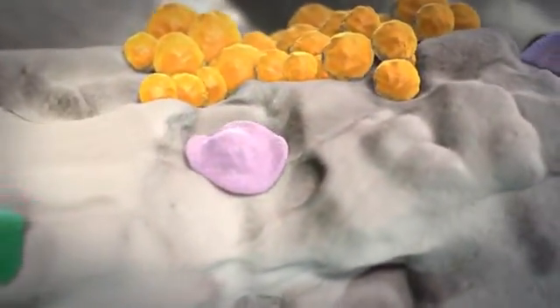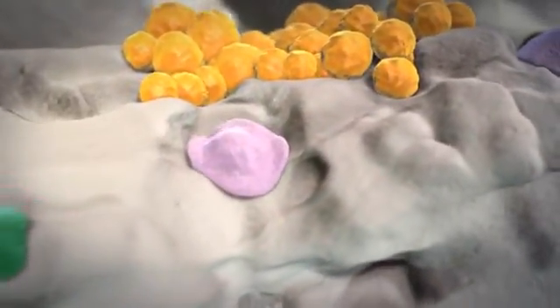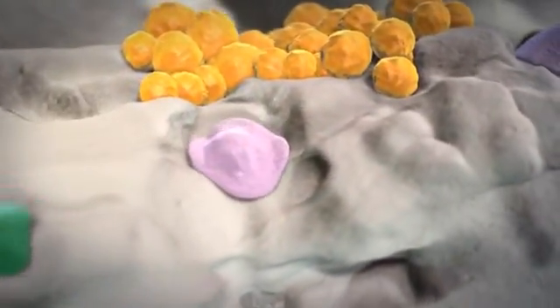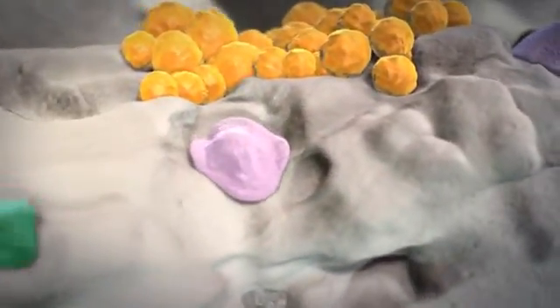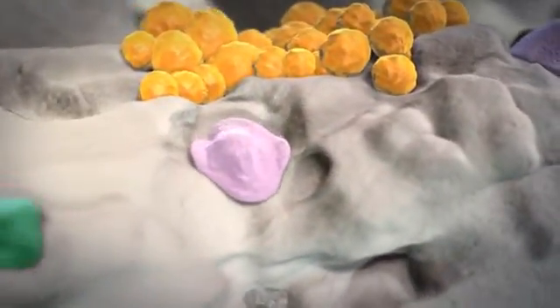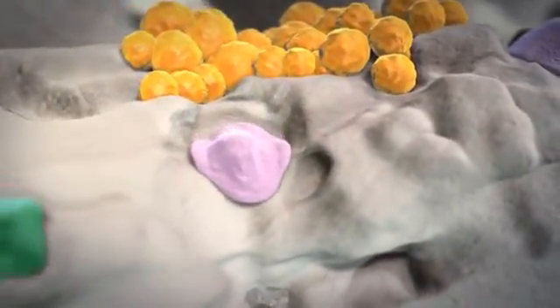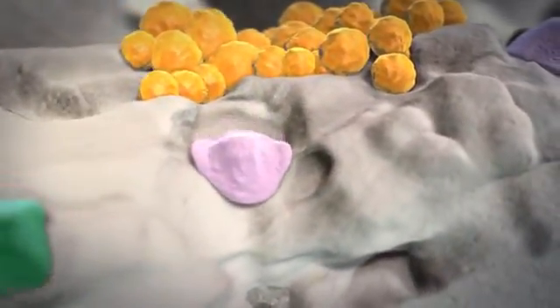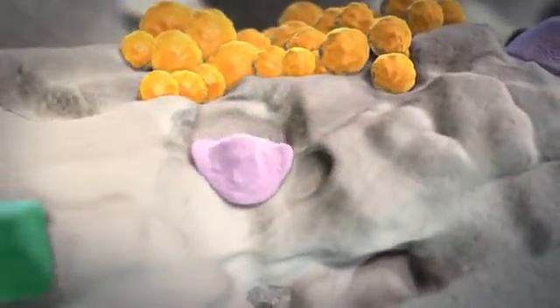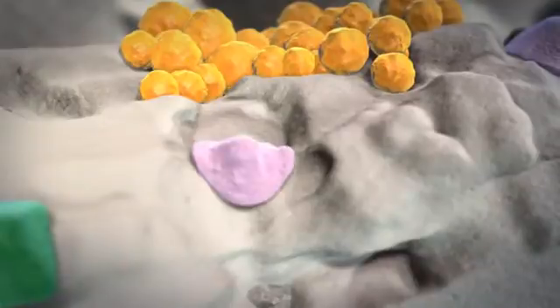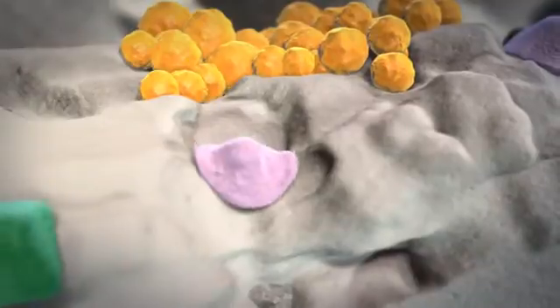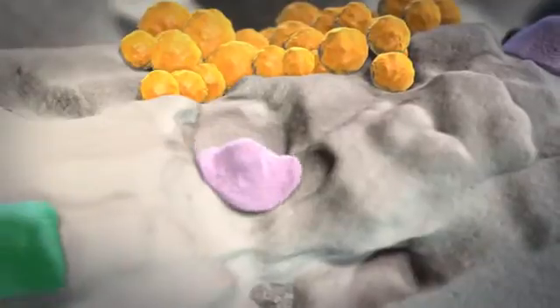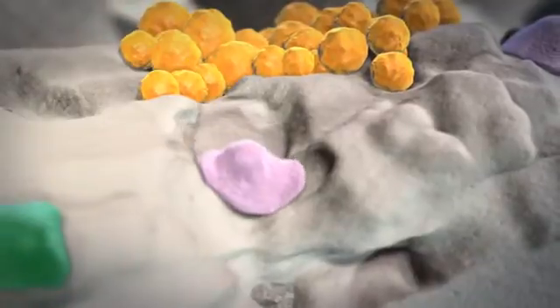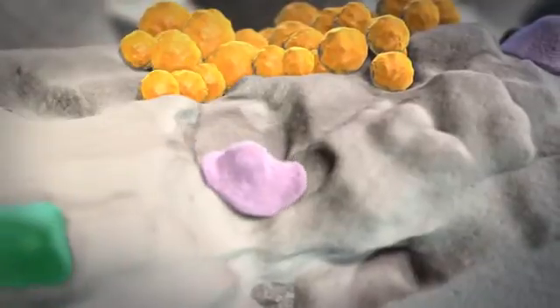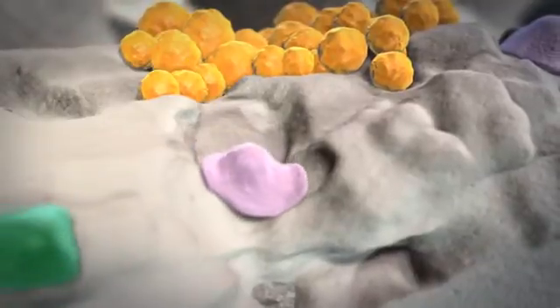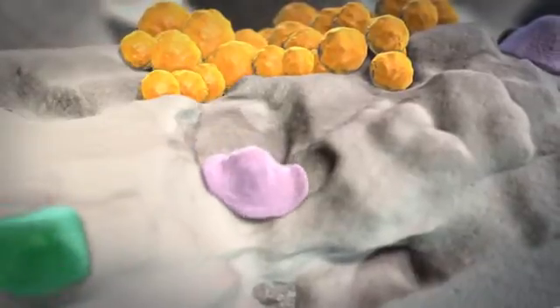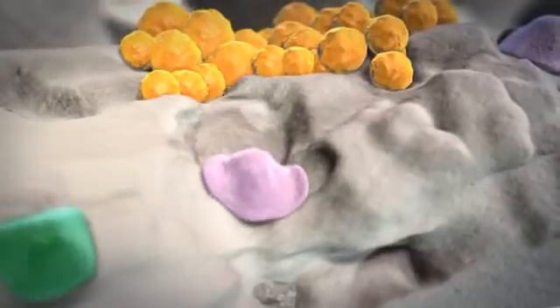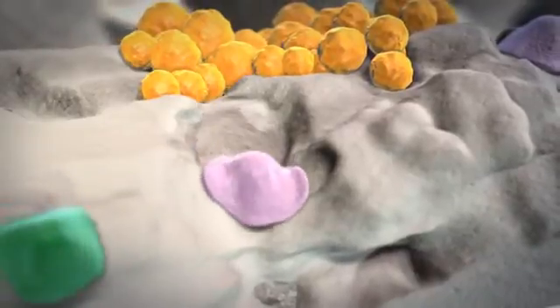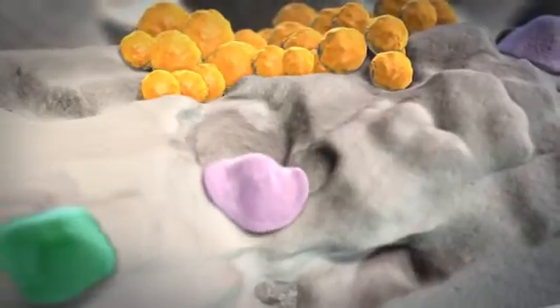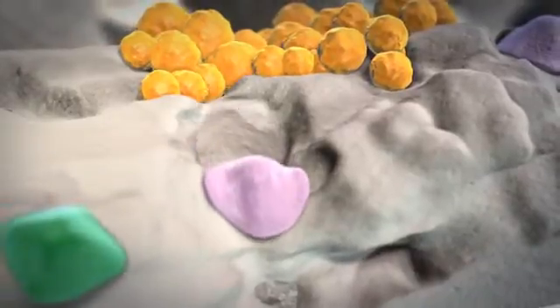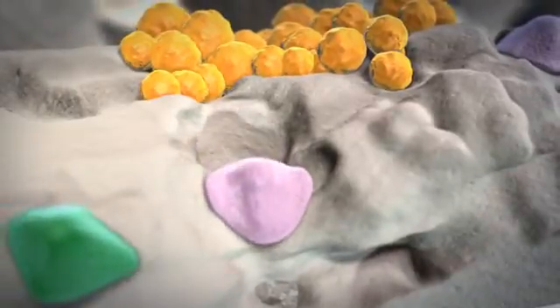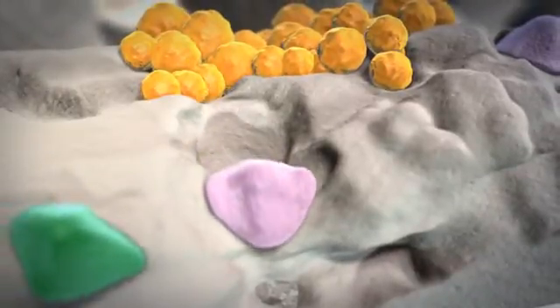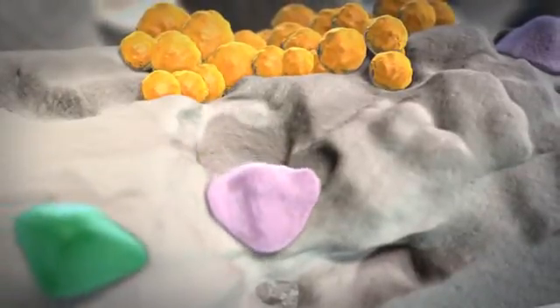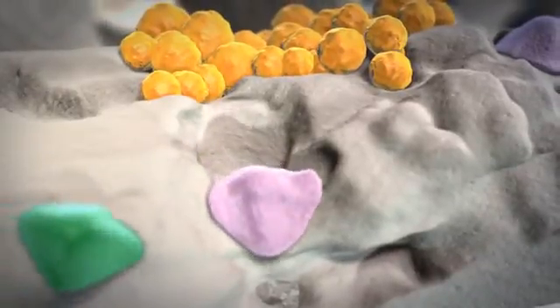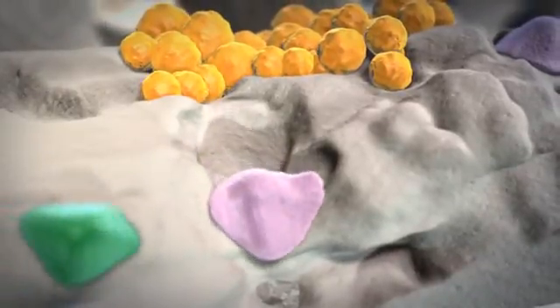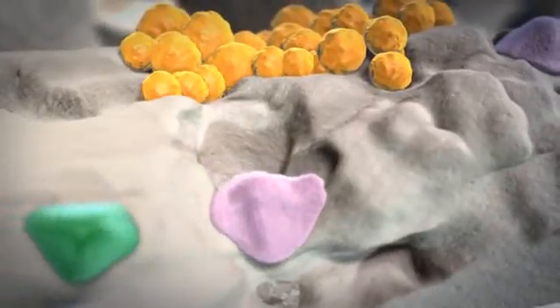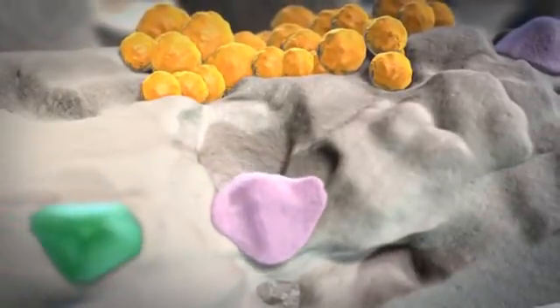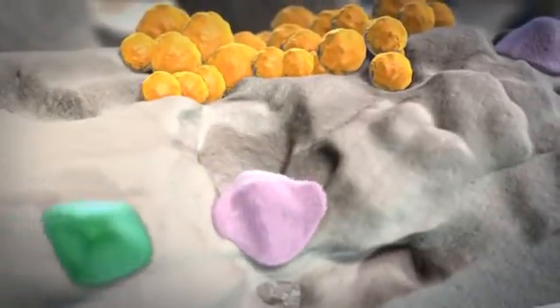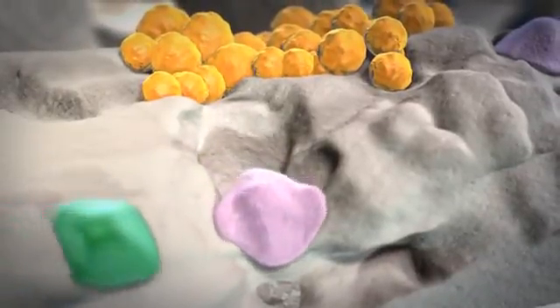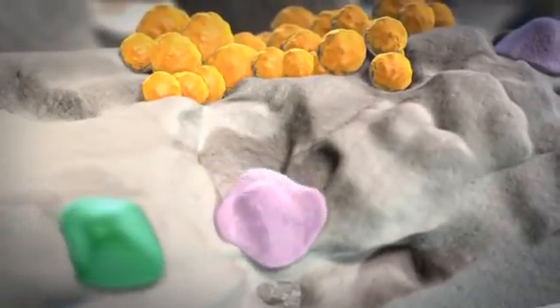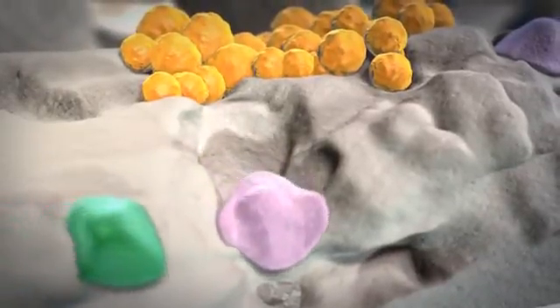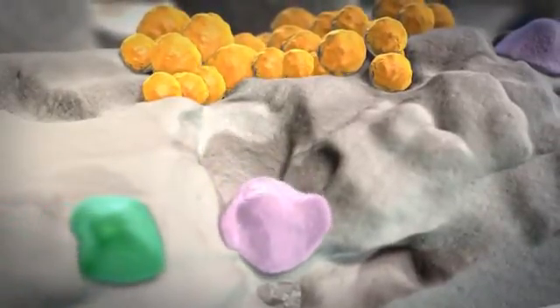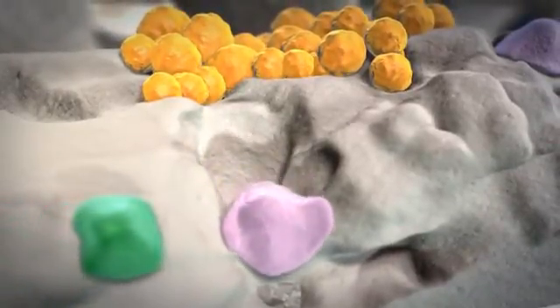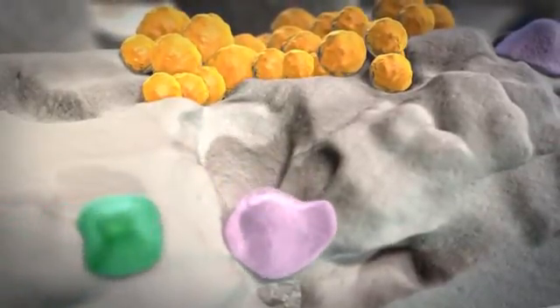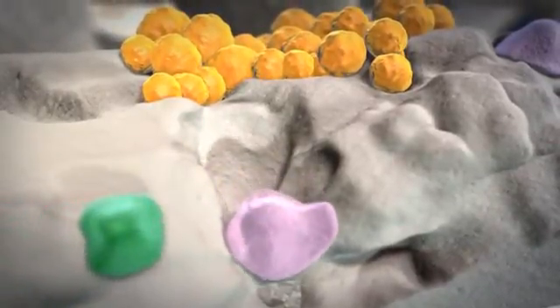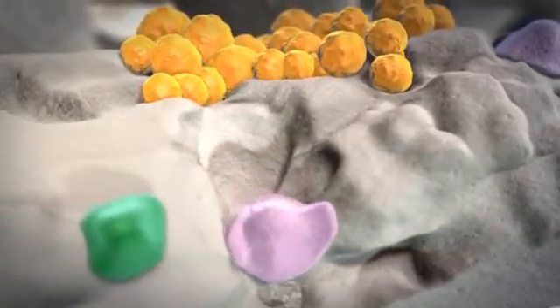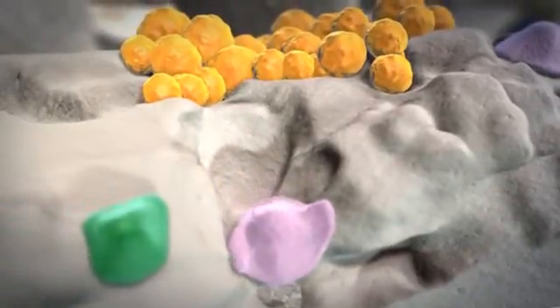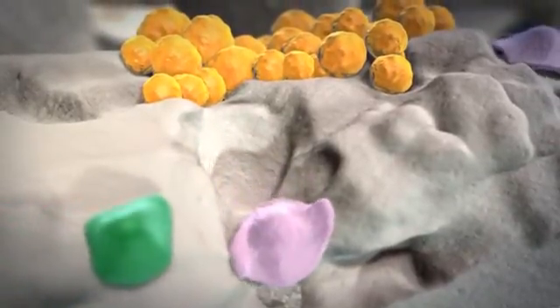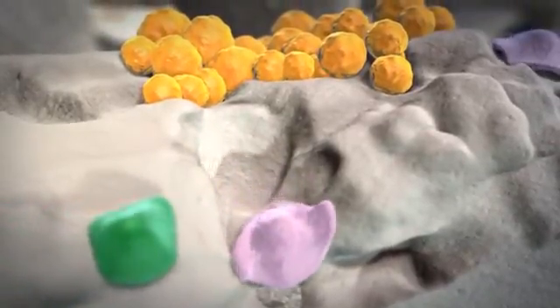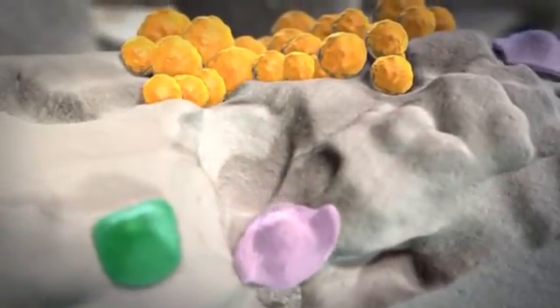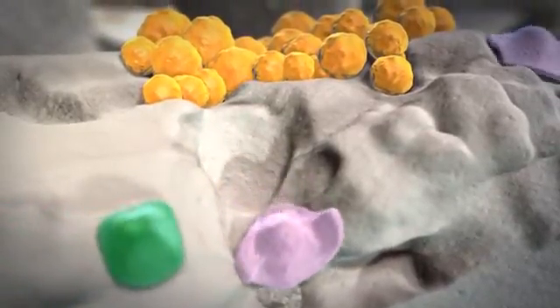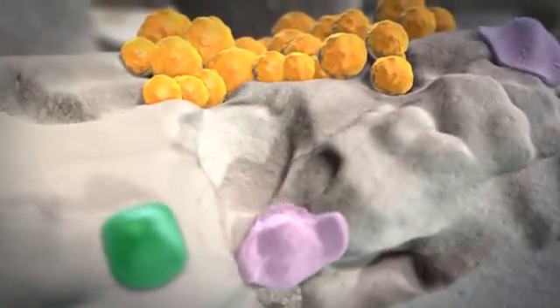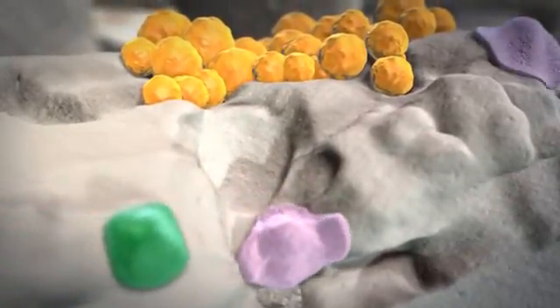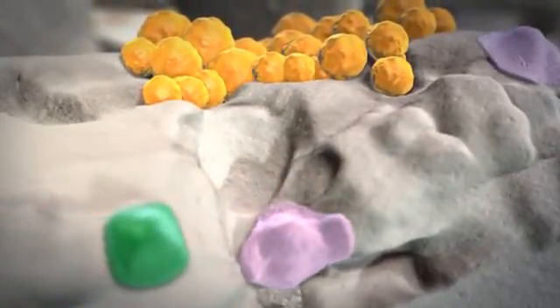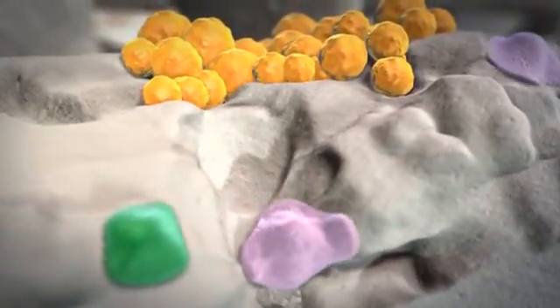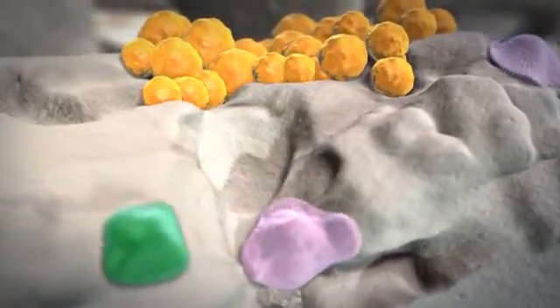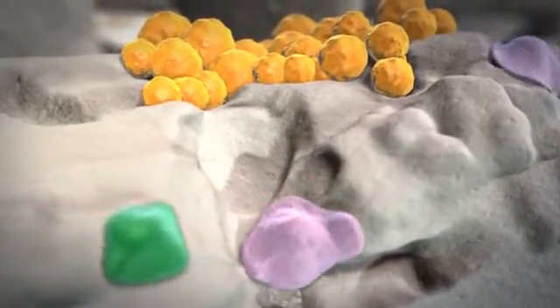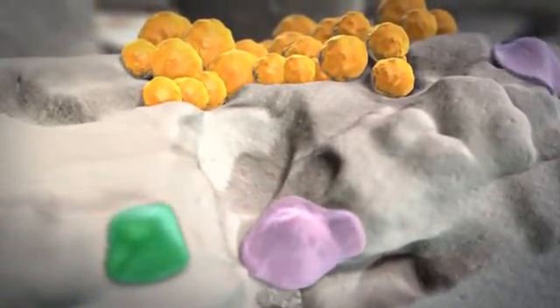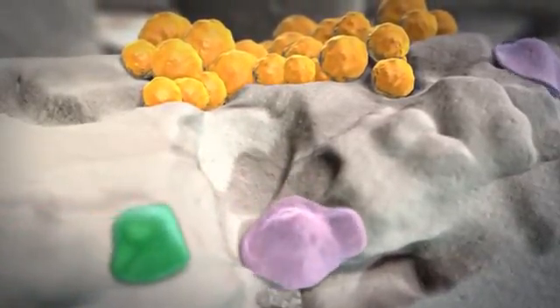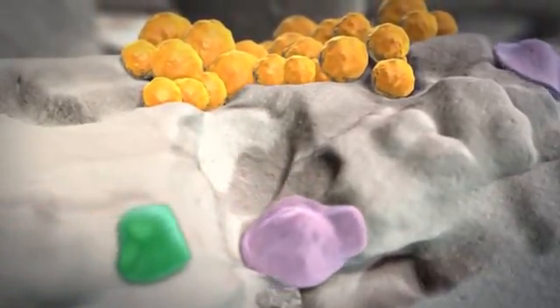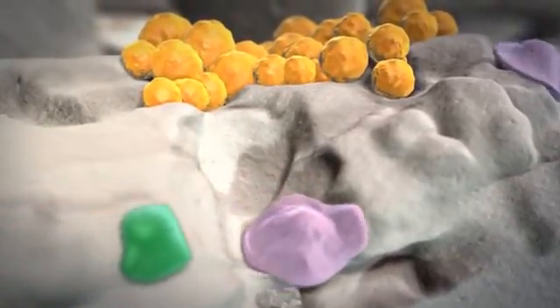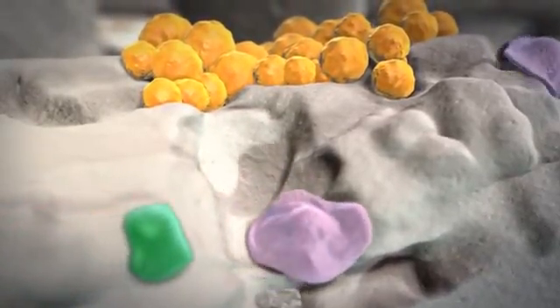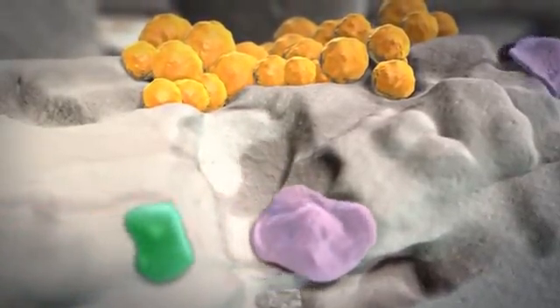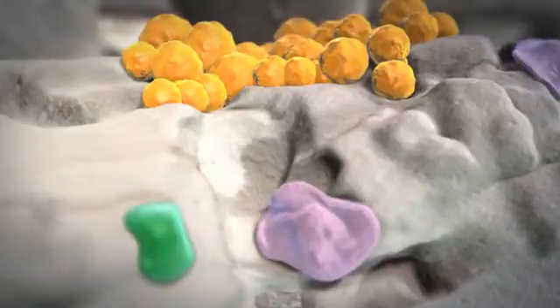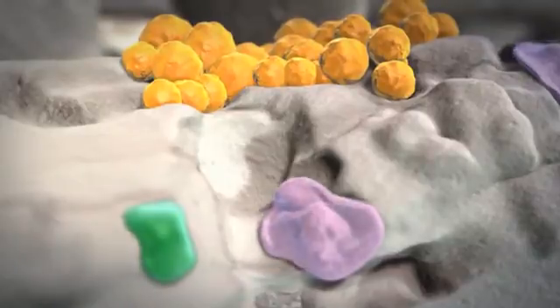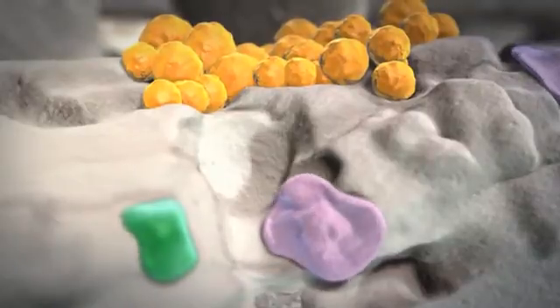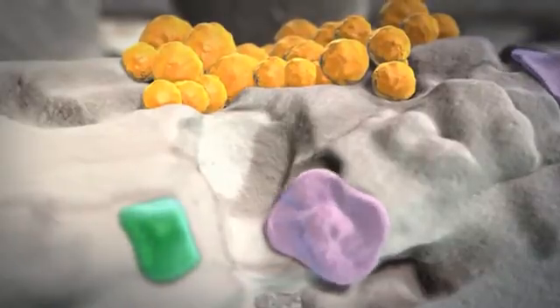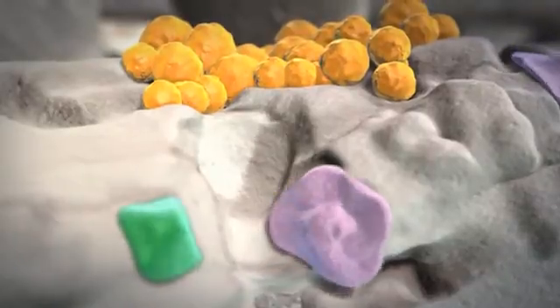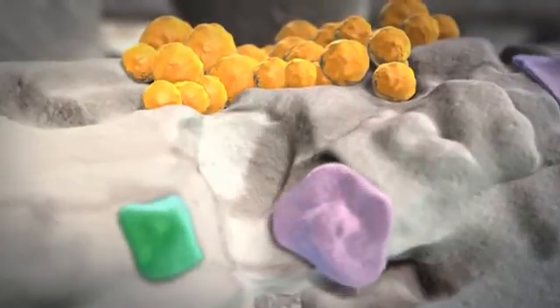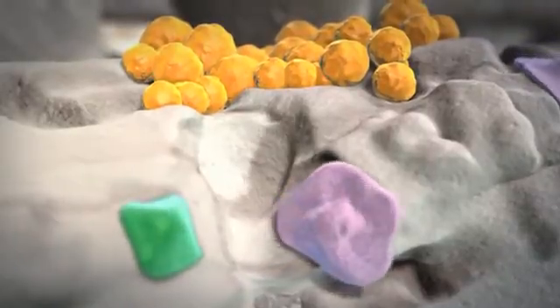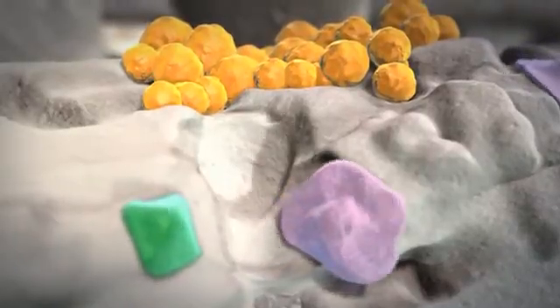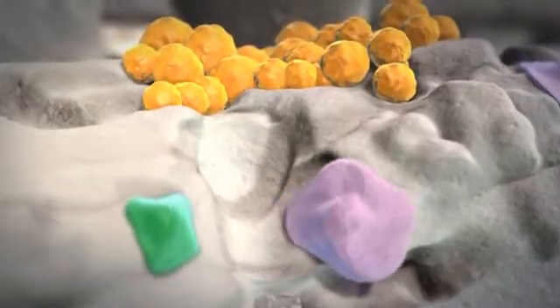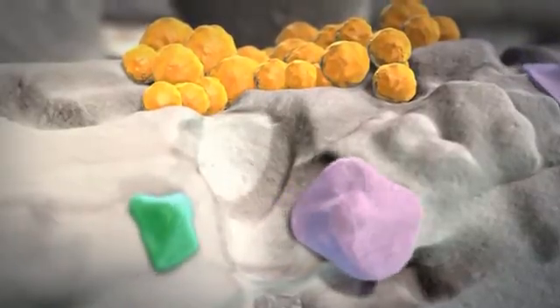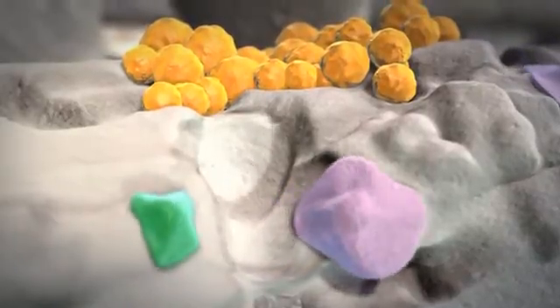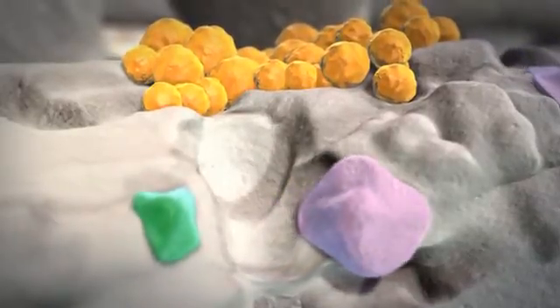Small holes can form, making bones weak and fragile. And weak, unstable growths can also build up.